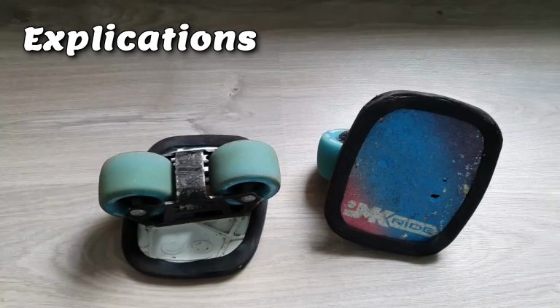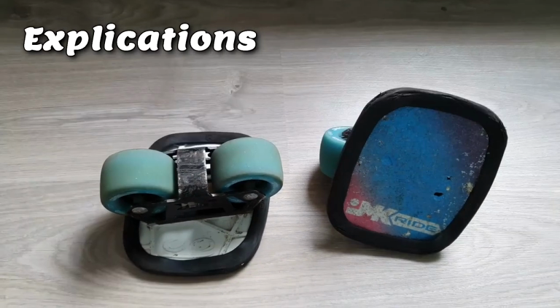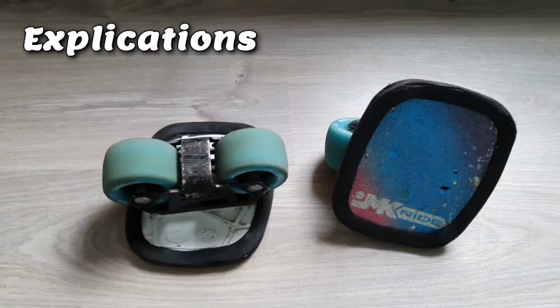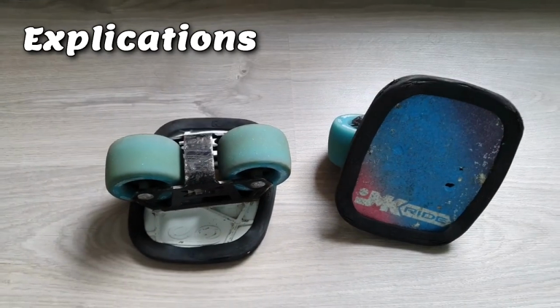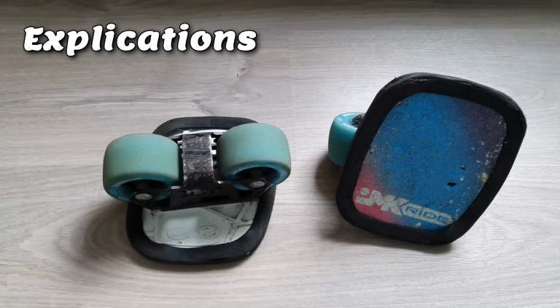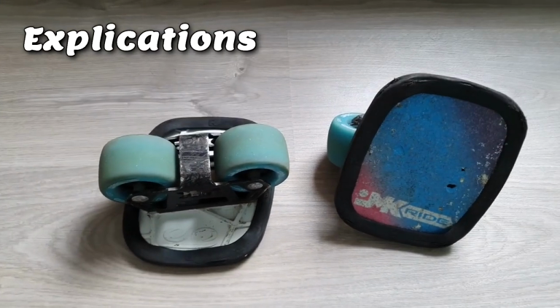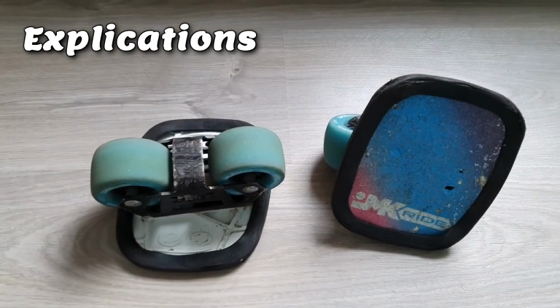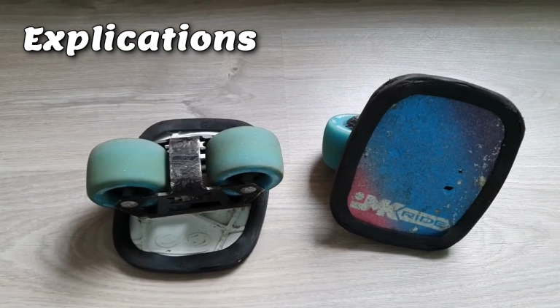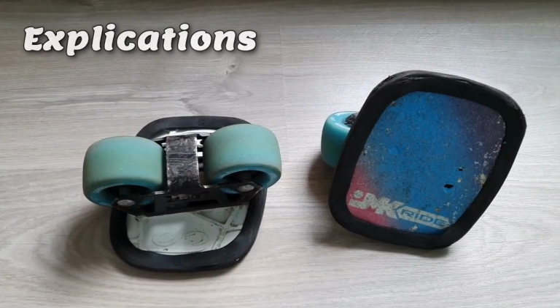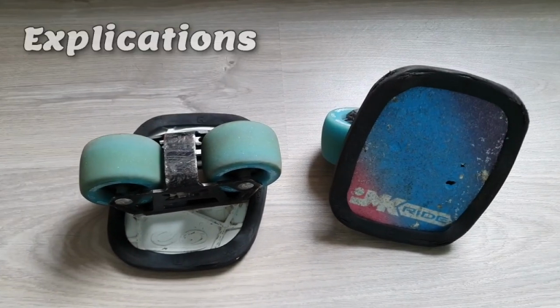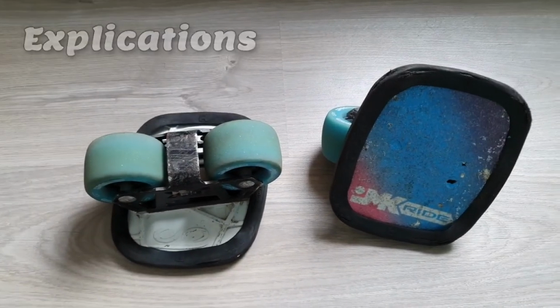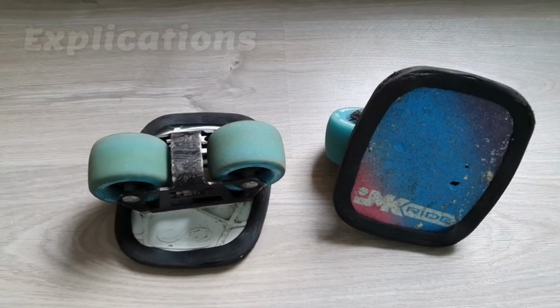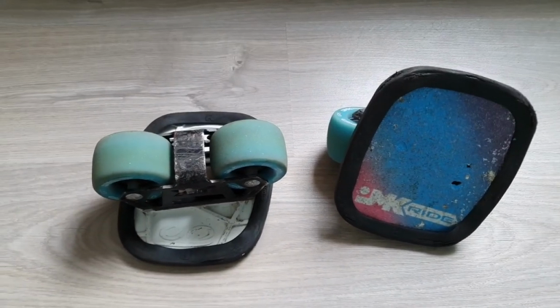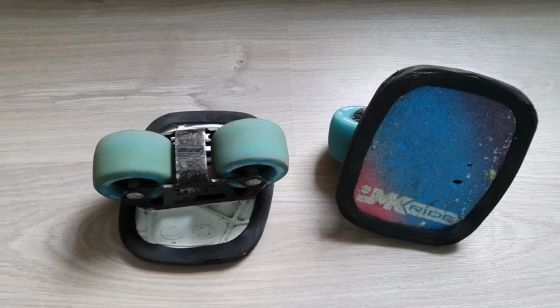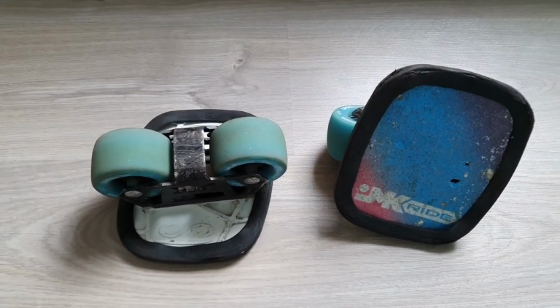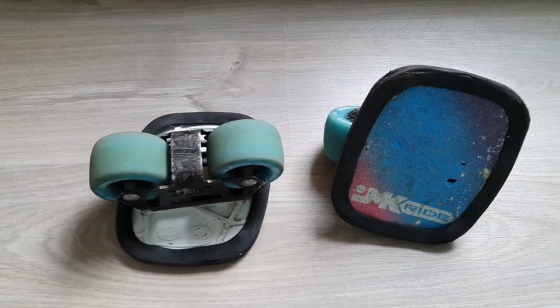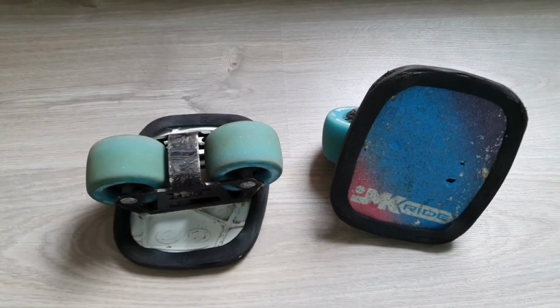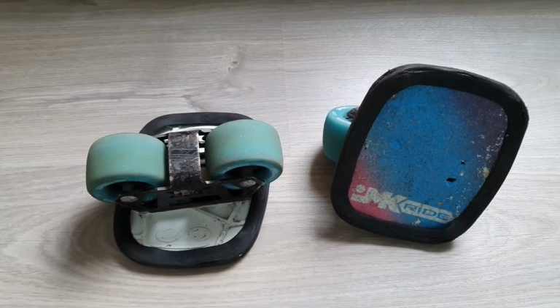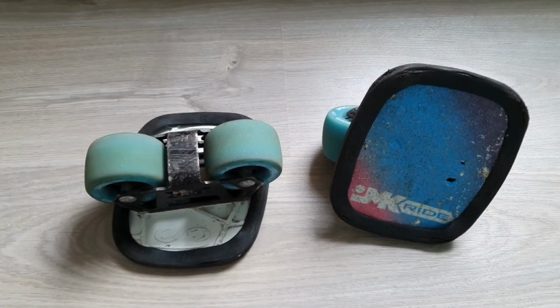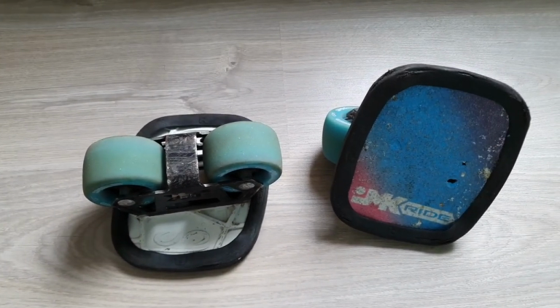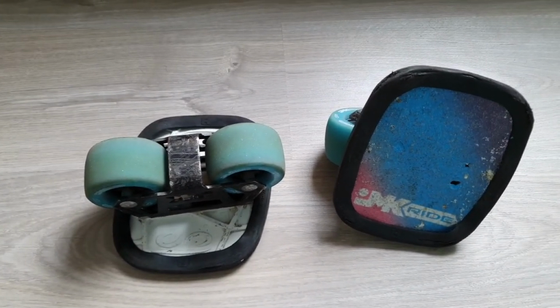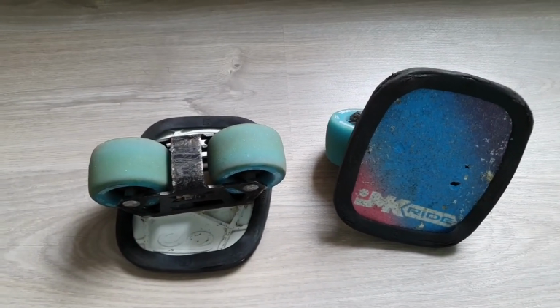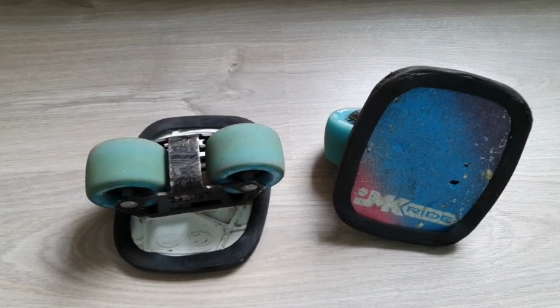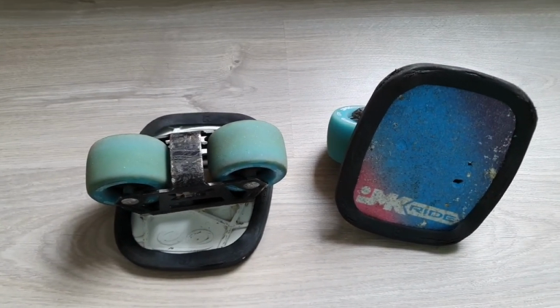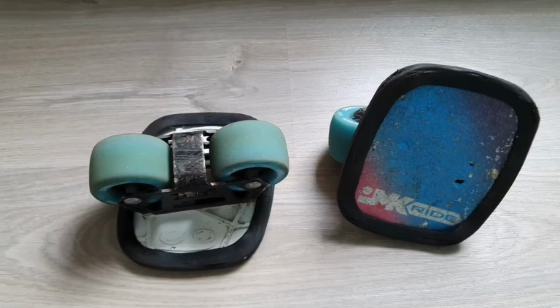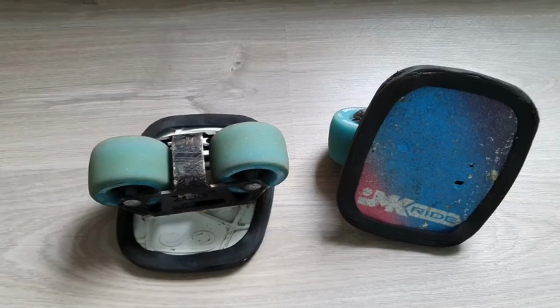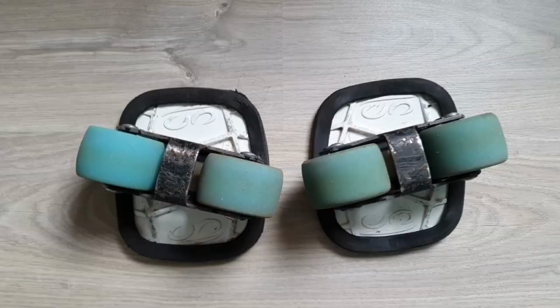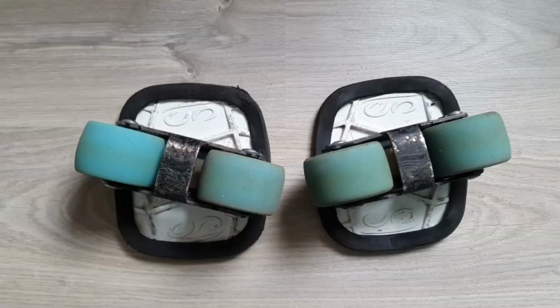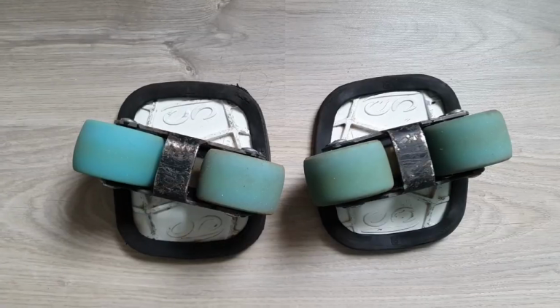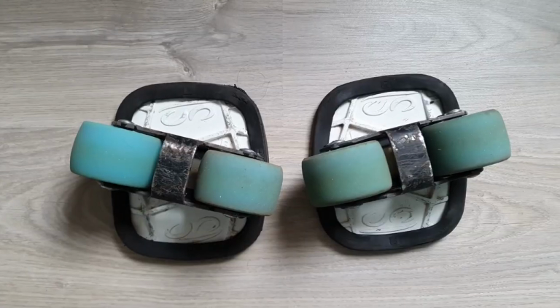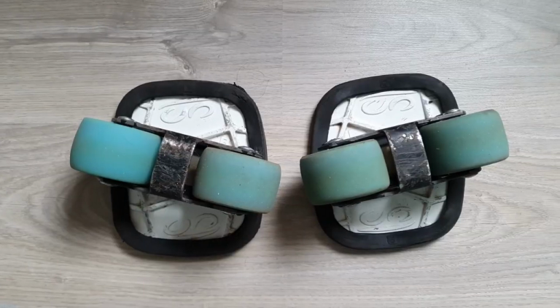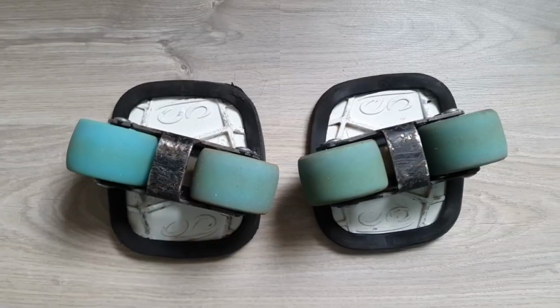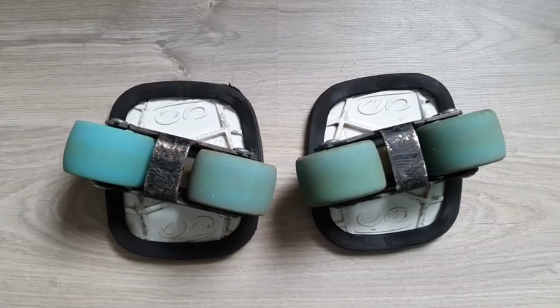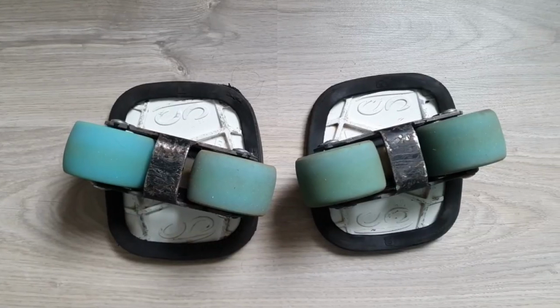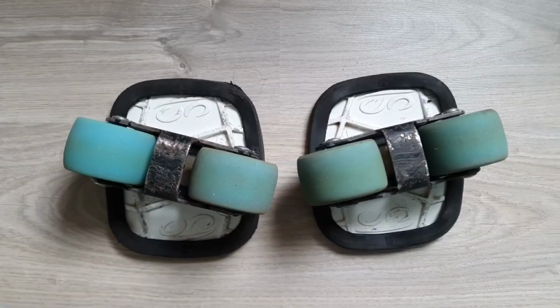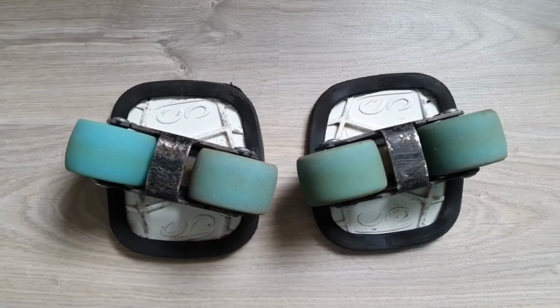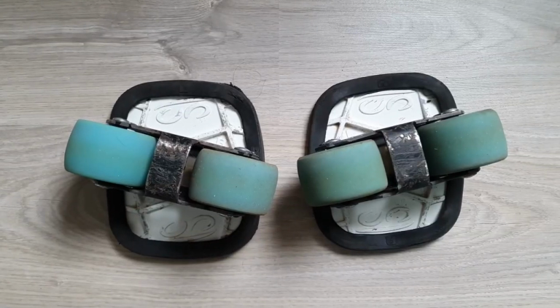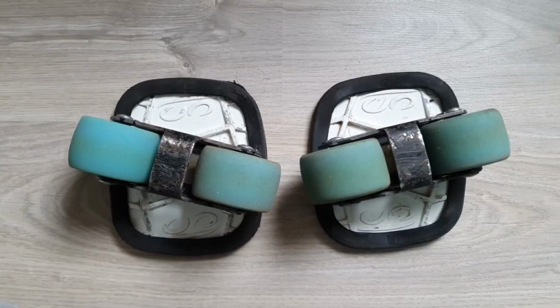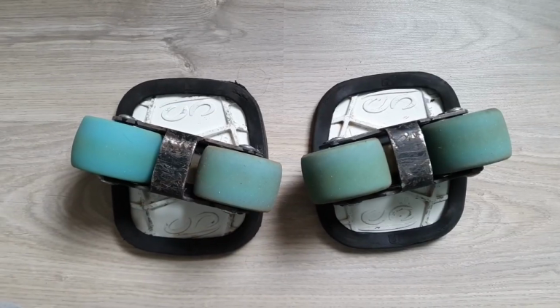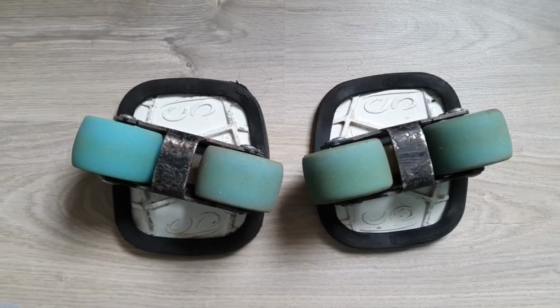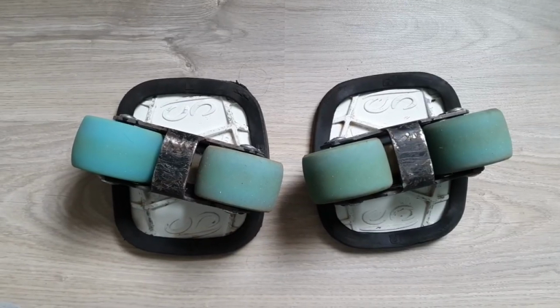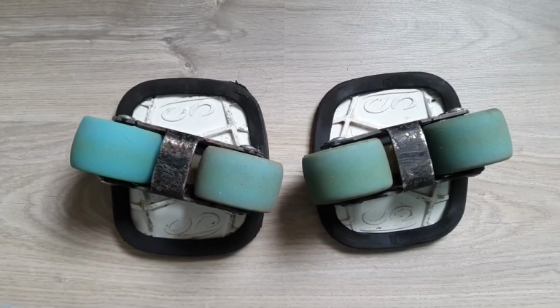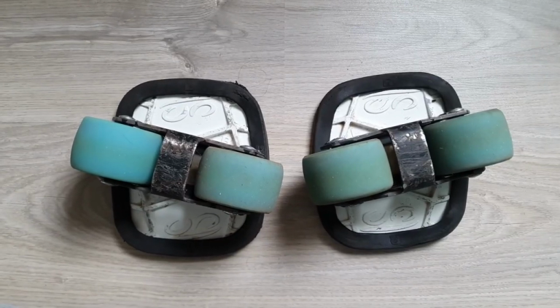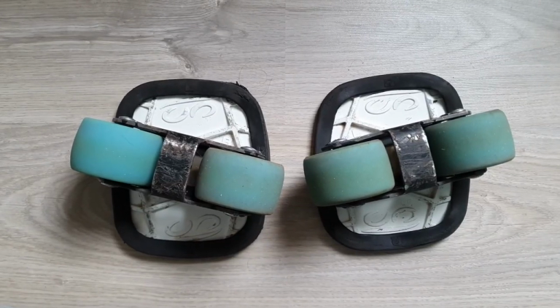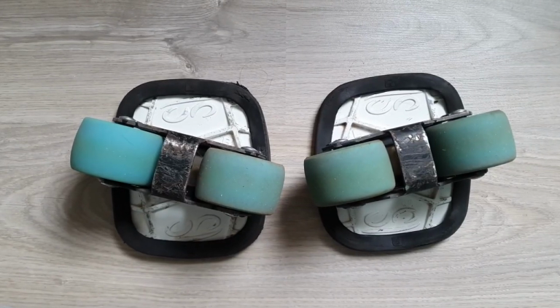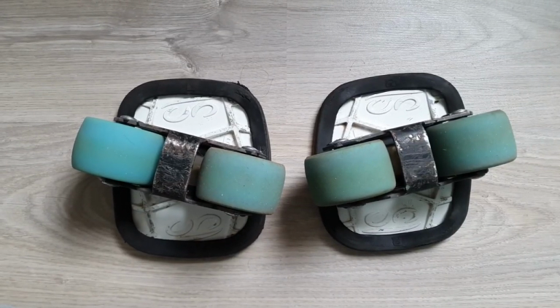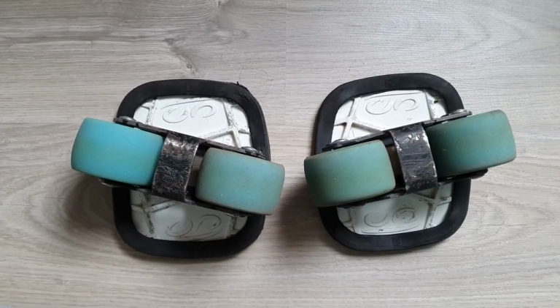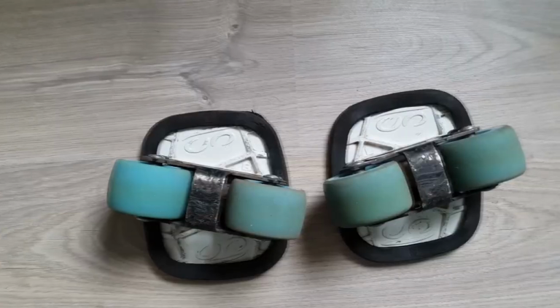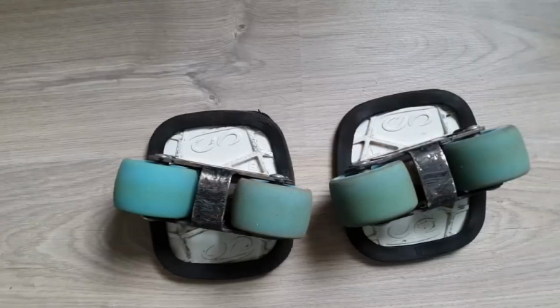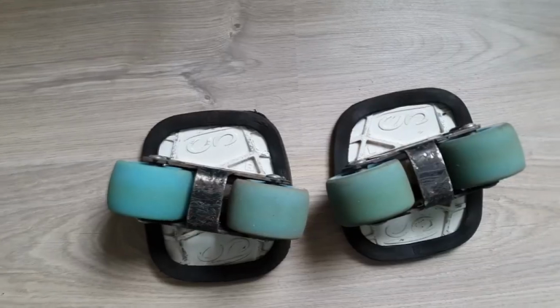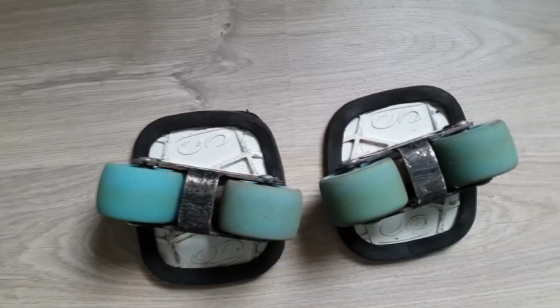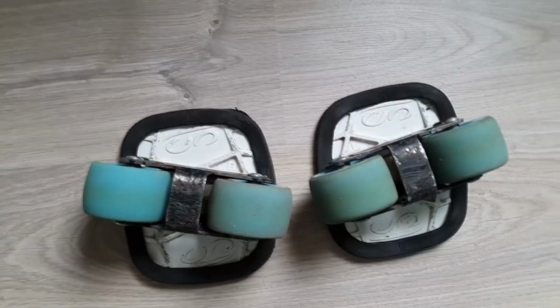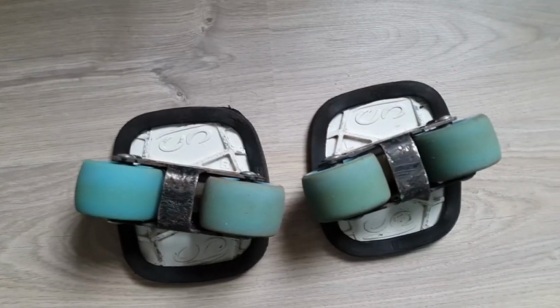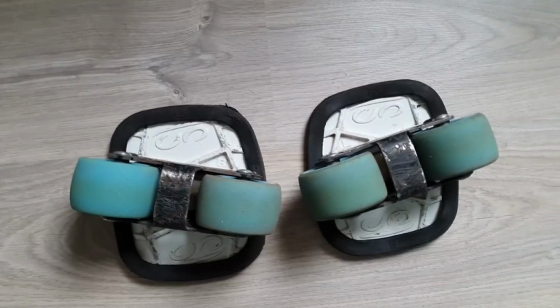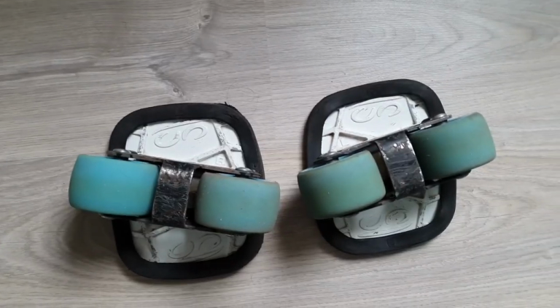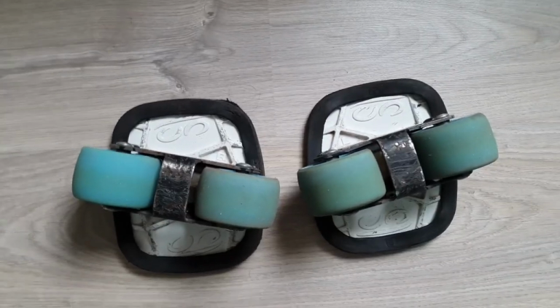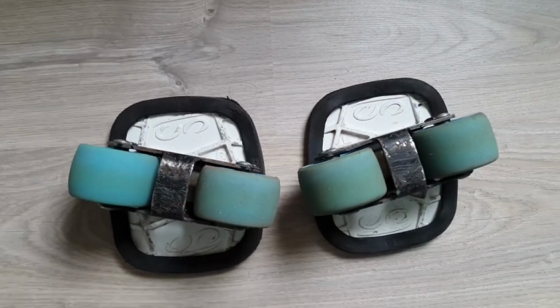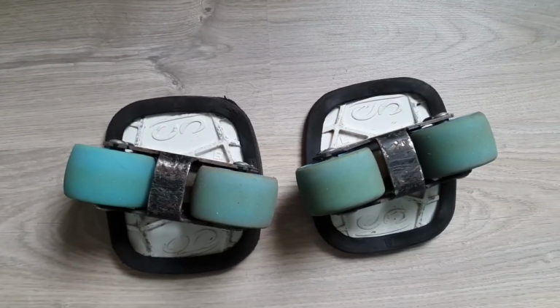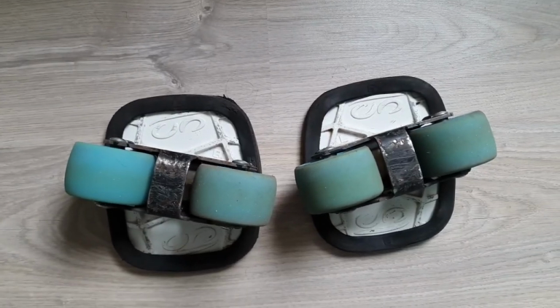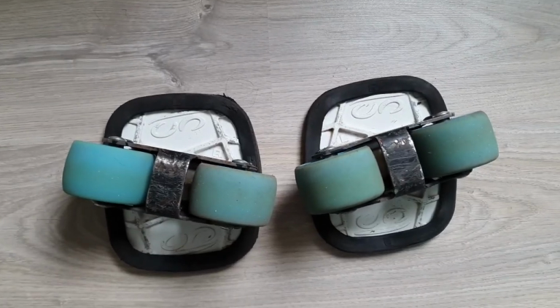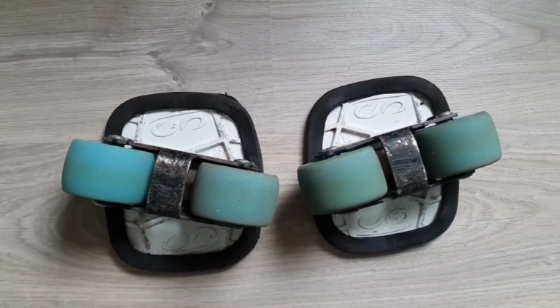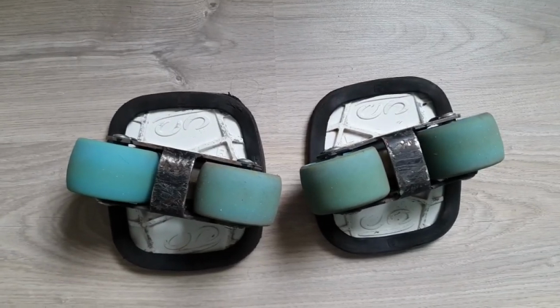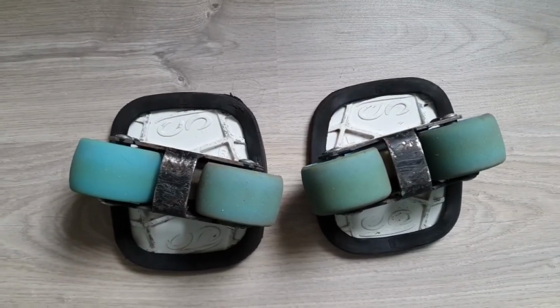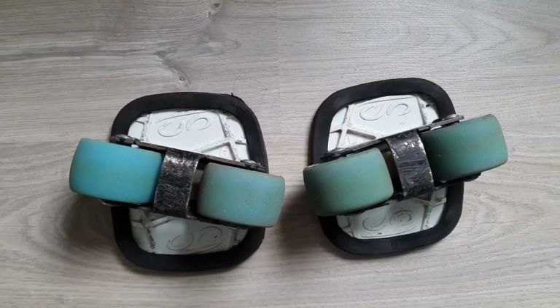C'est un peu comme deux mini-skates posés sur chacun de vos pieds. Comme vous pouvez le voir, les roues ne sont pas tout à fait dans l'axe. Cela a été fait pour faciliter le mouvement.